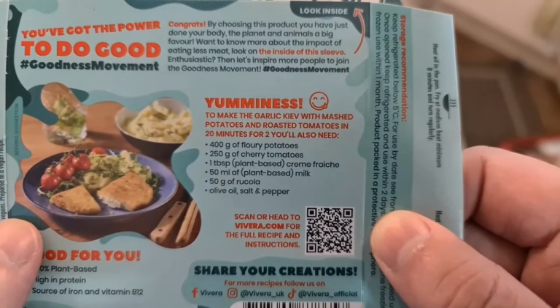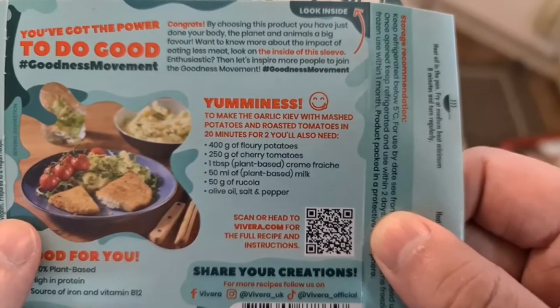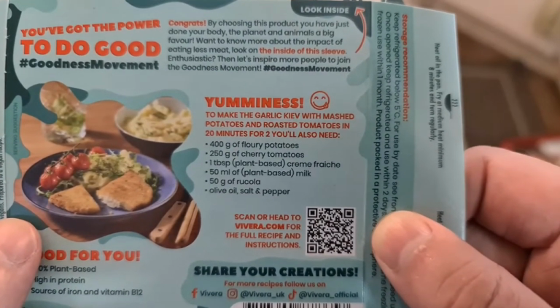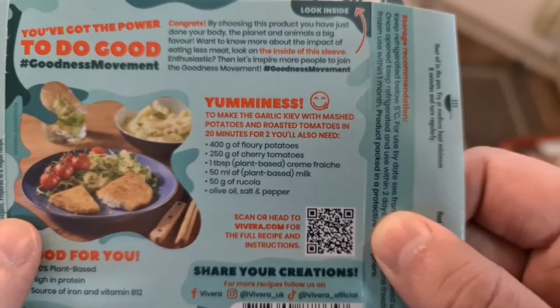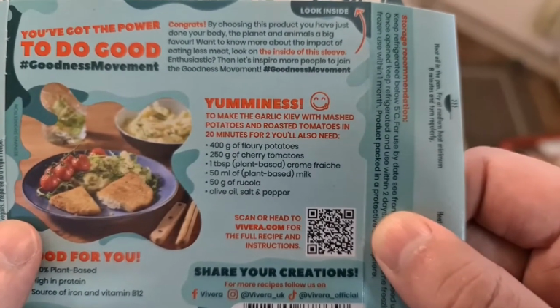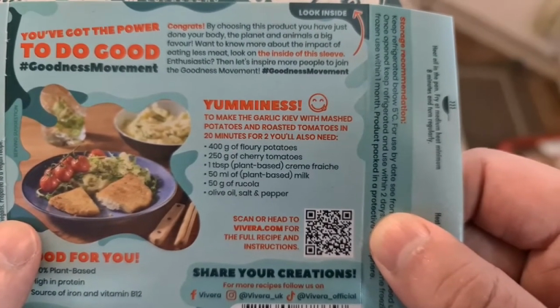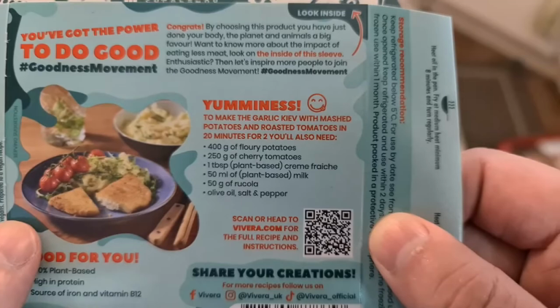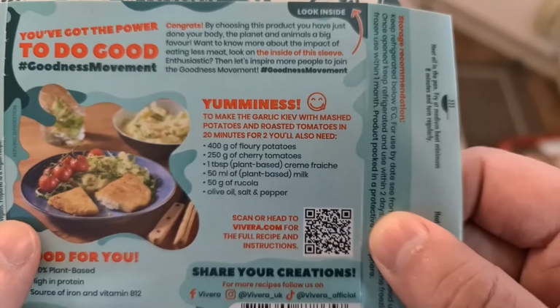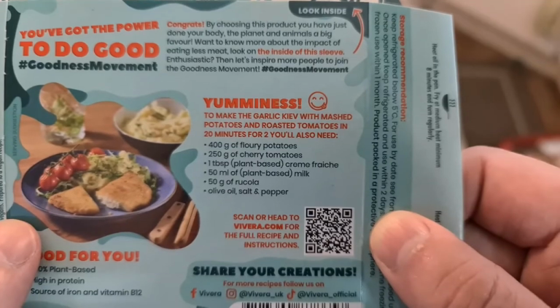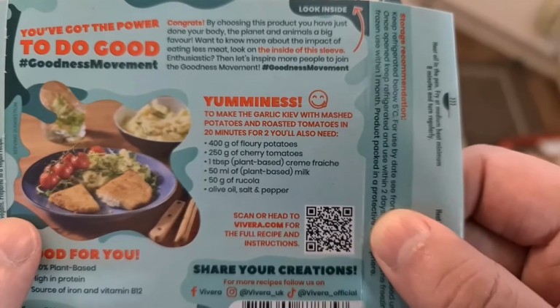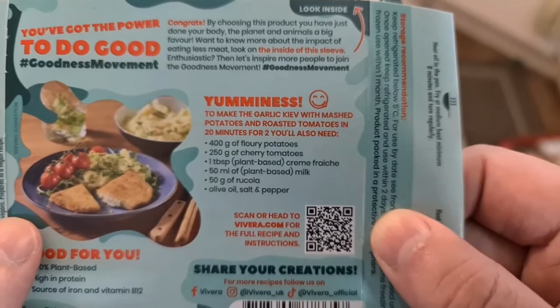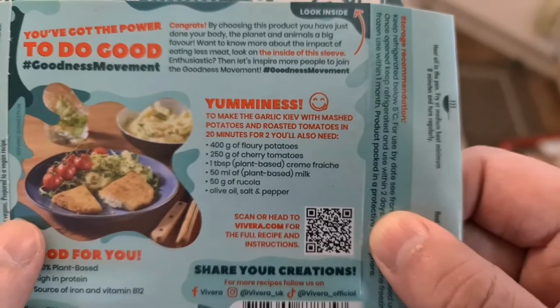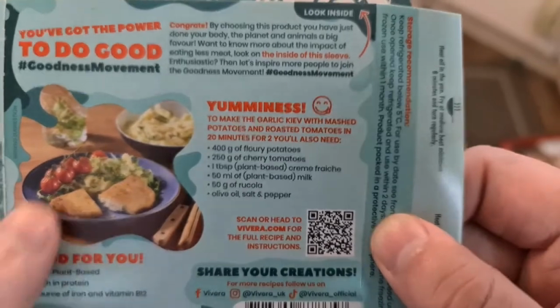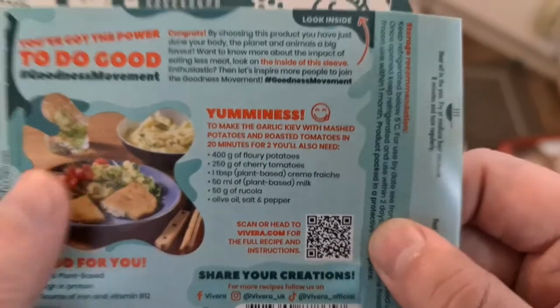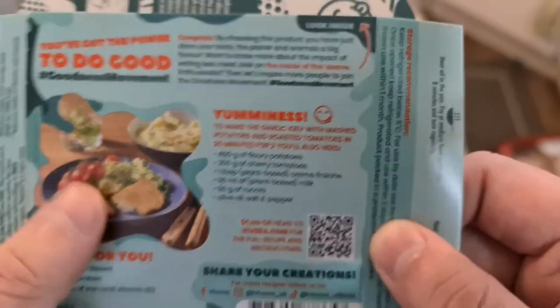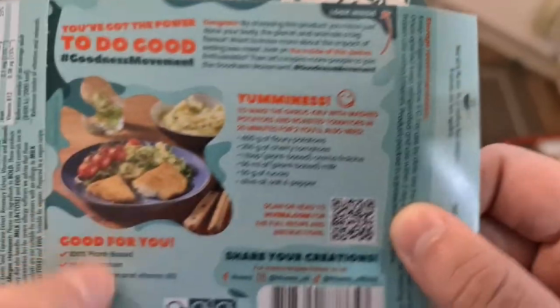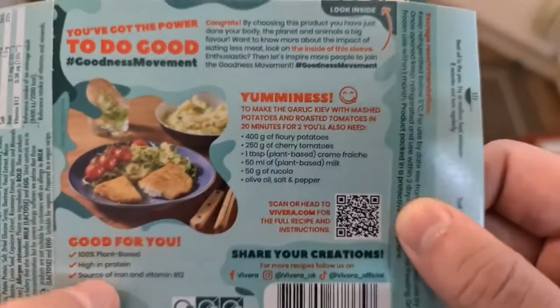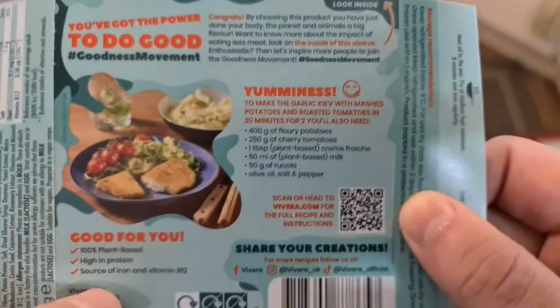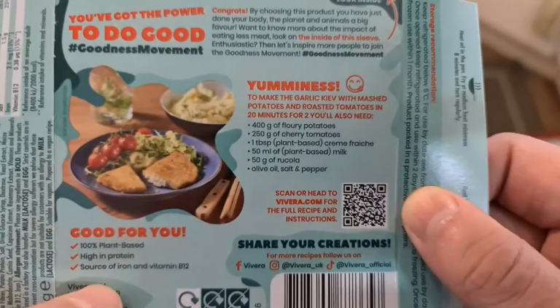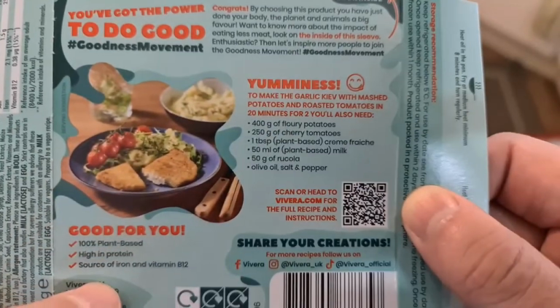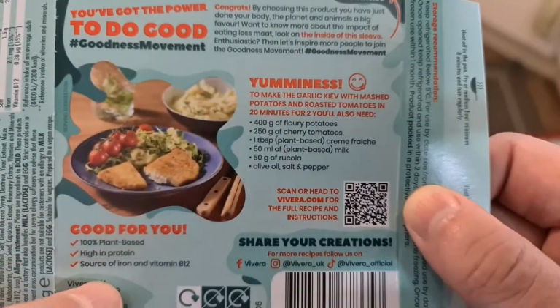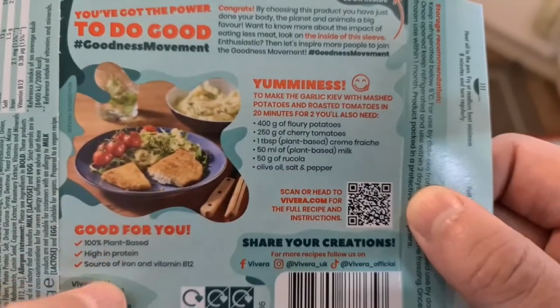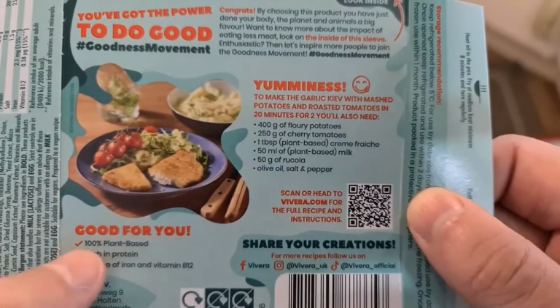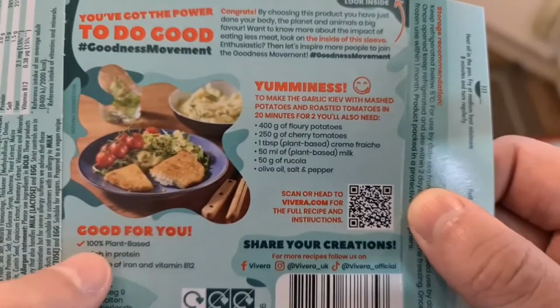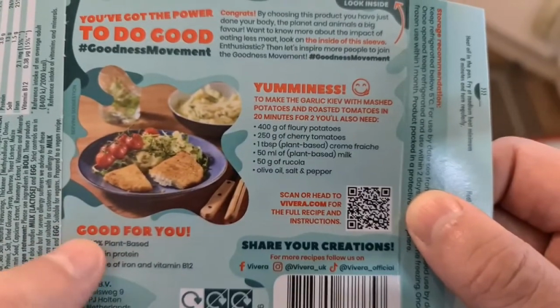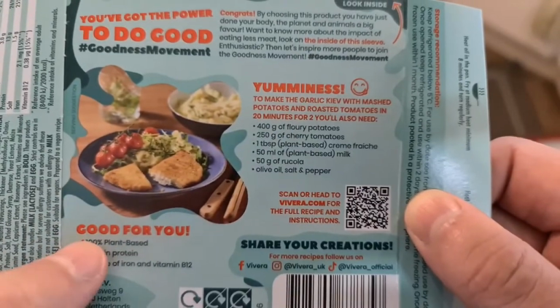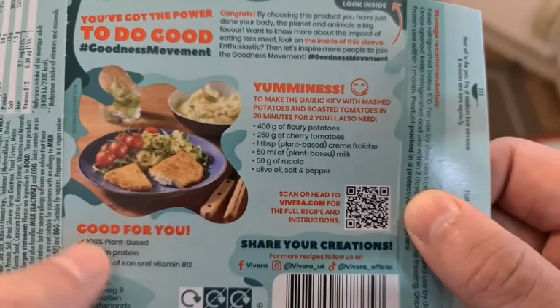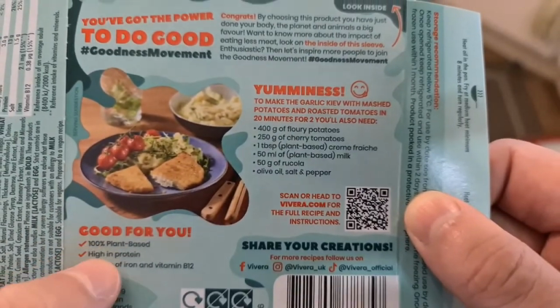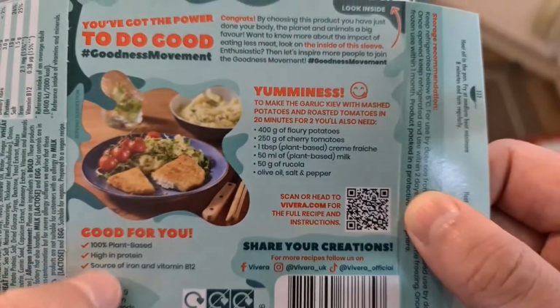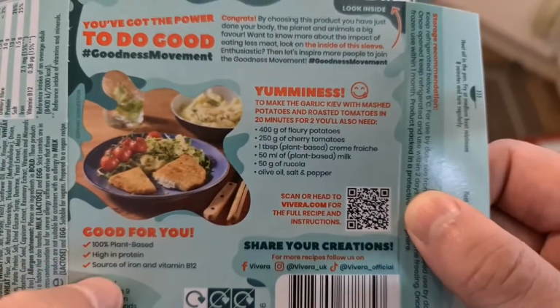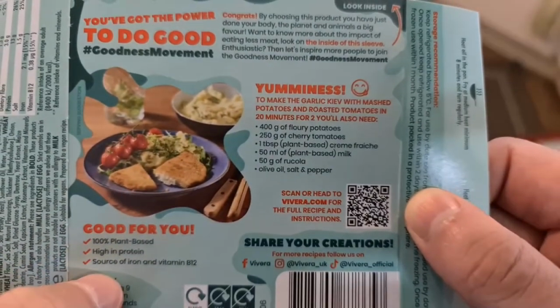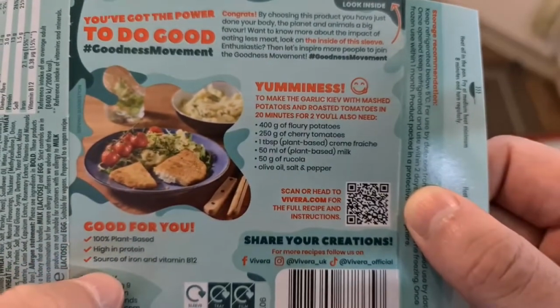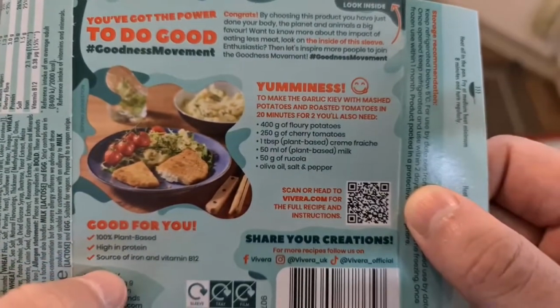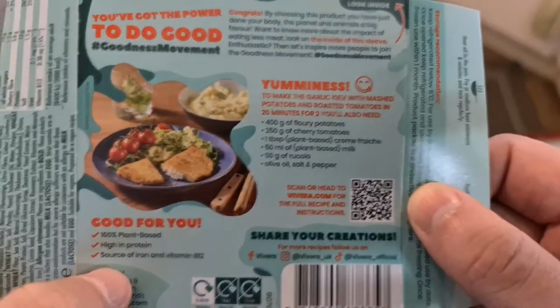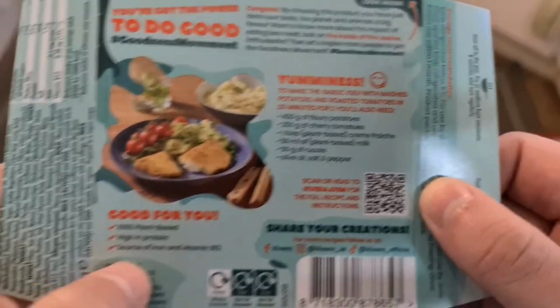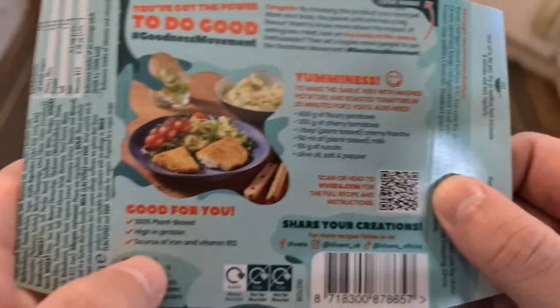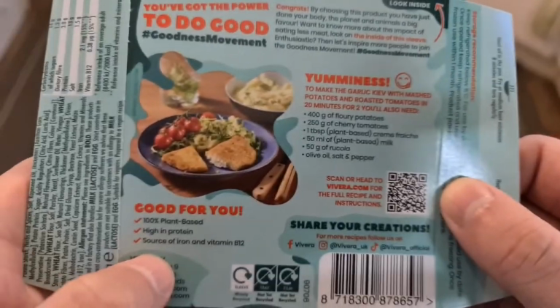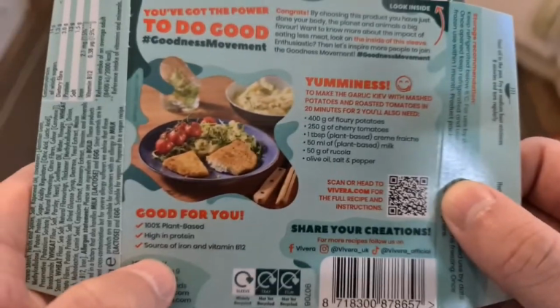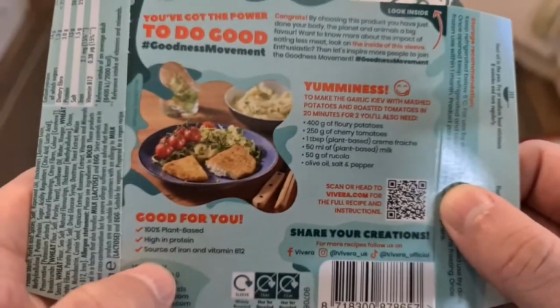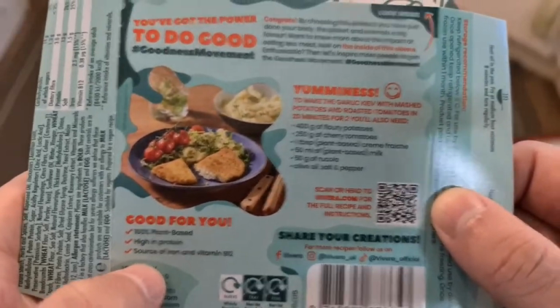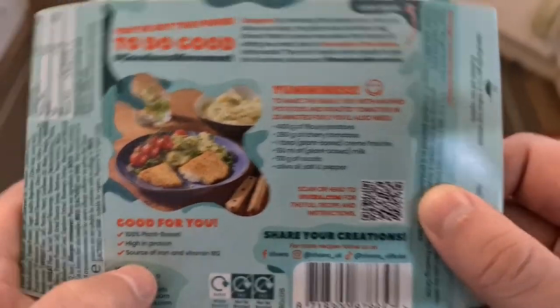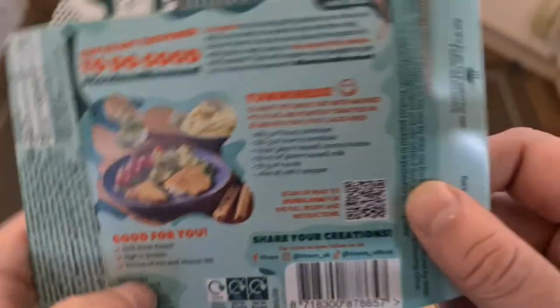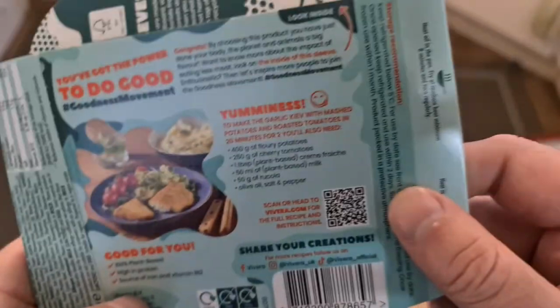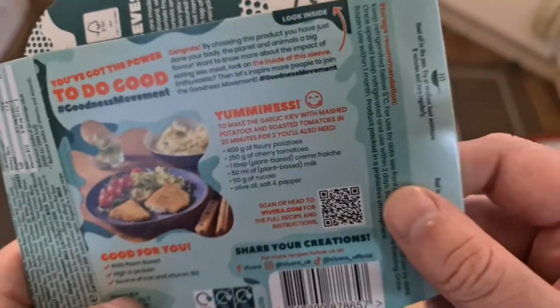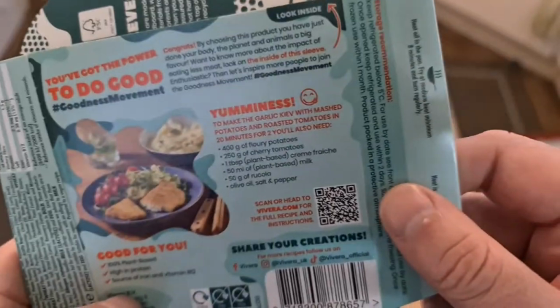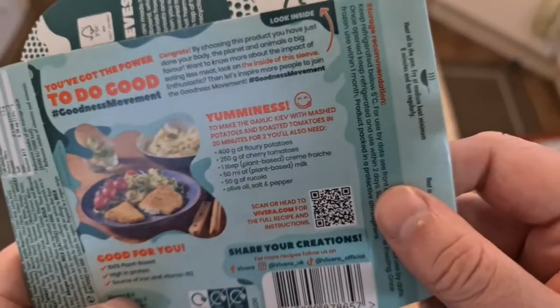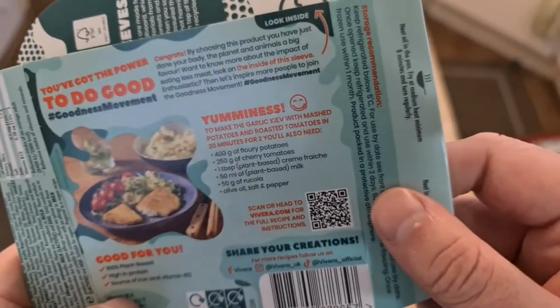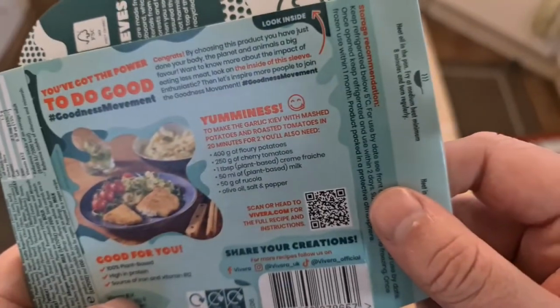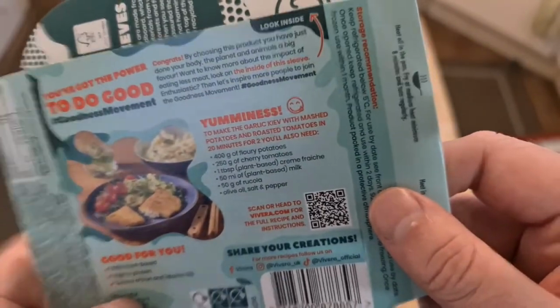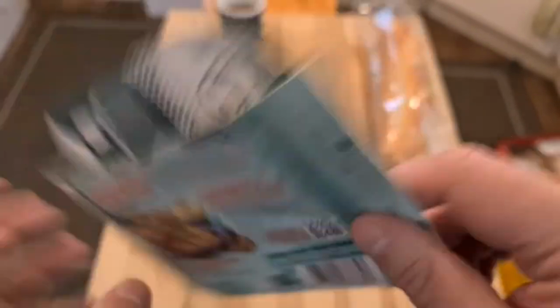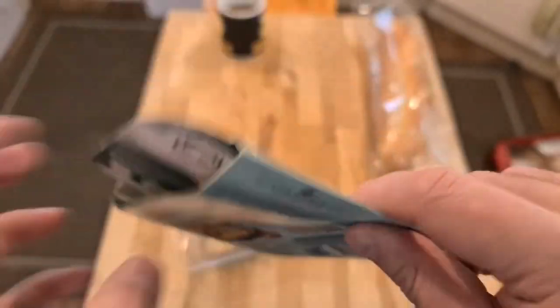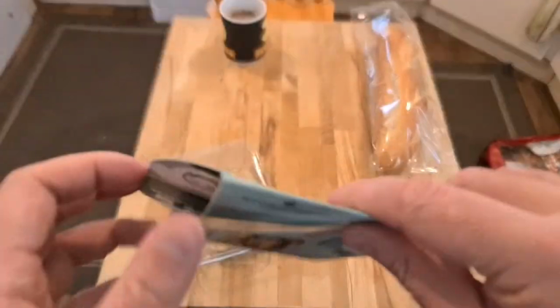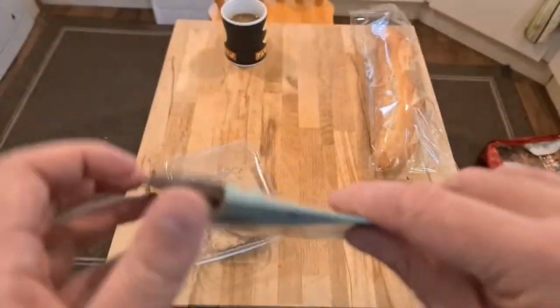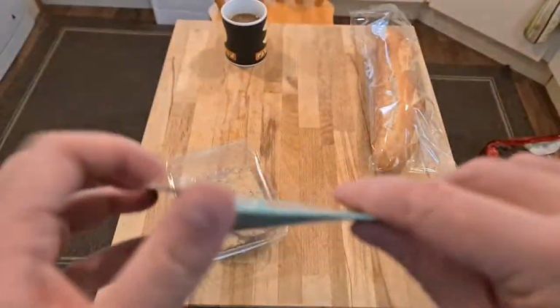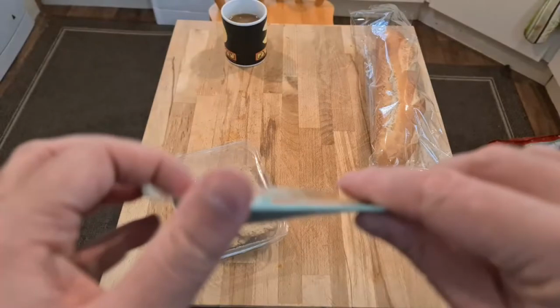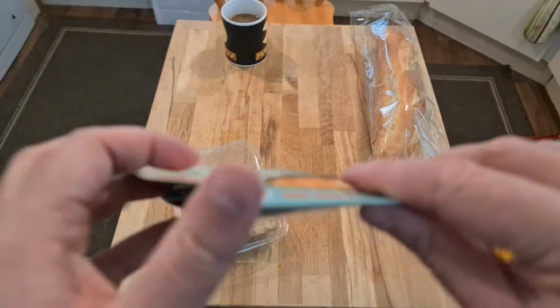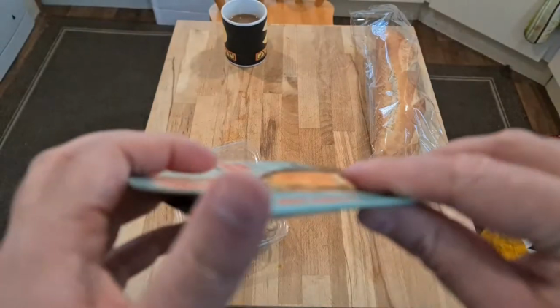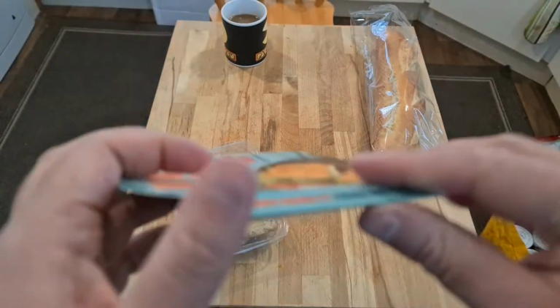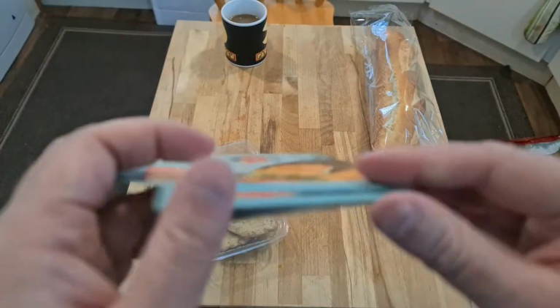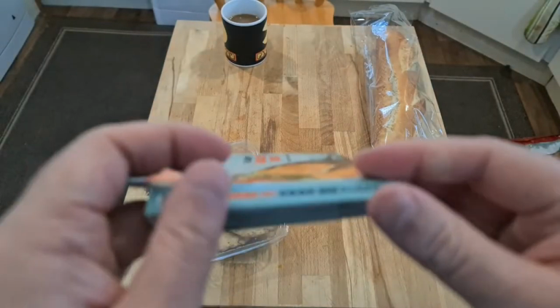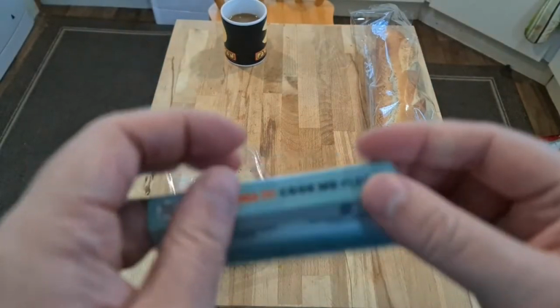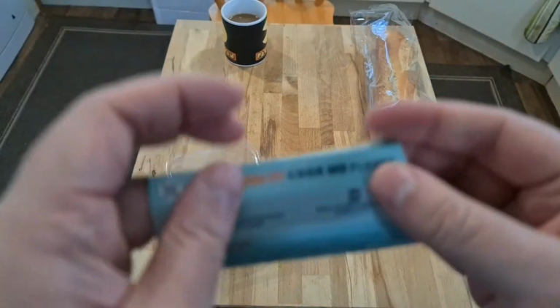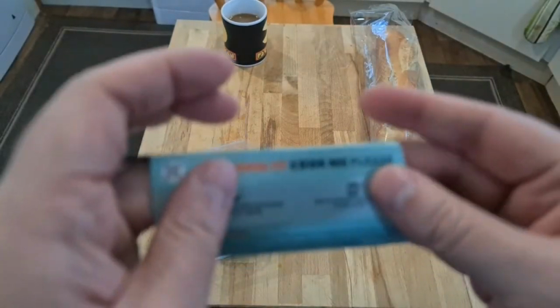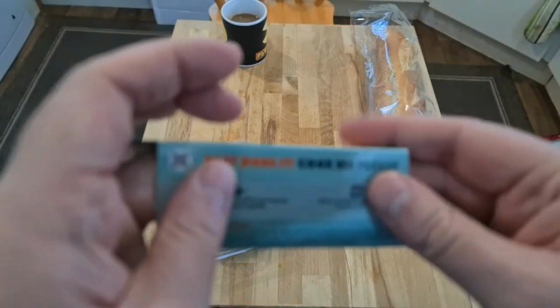Cherry tomatoes — oh, there's serving suggestions. Good for you. How to cook. Here we are.